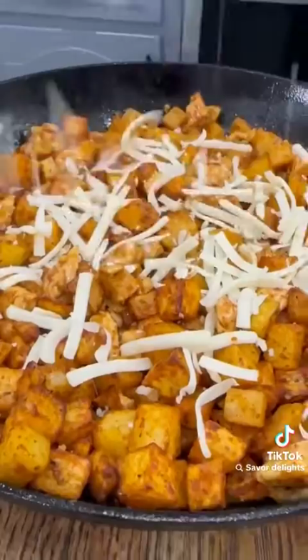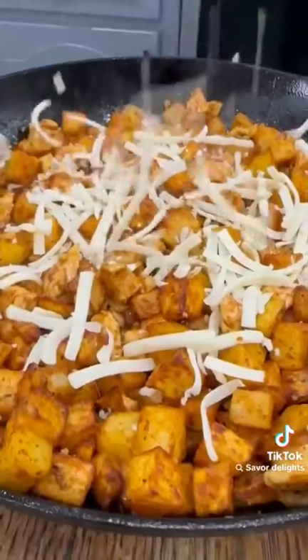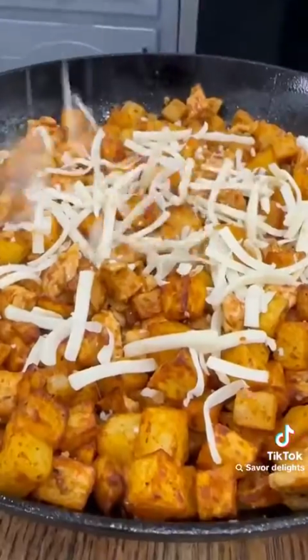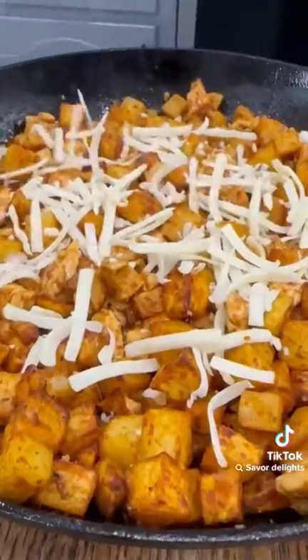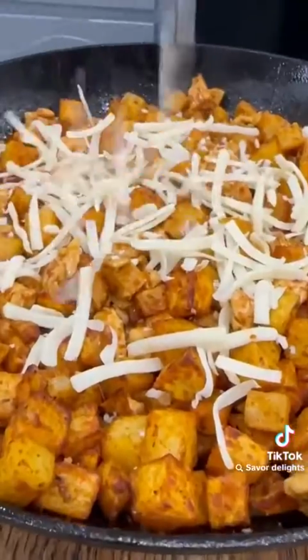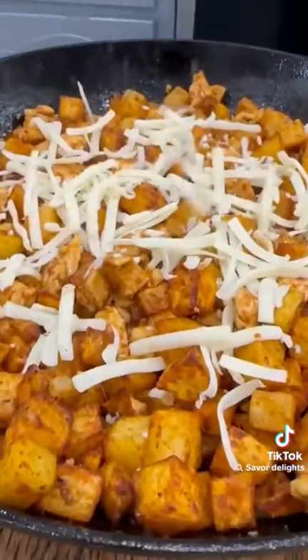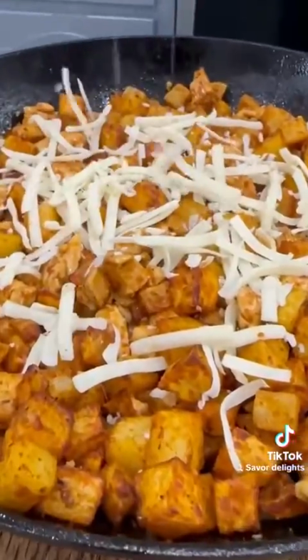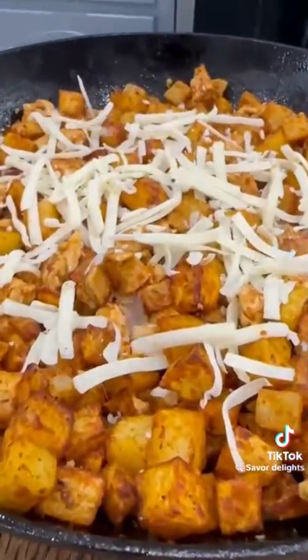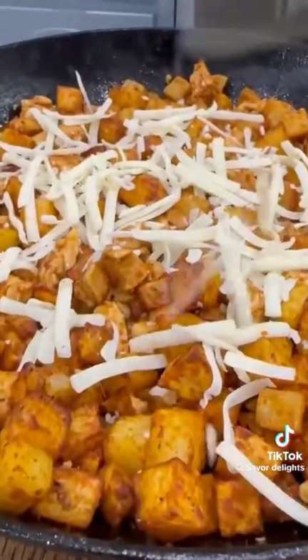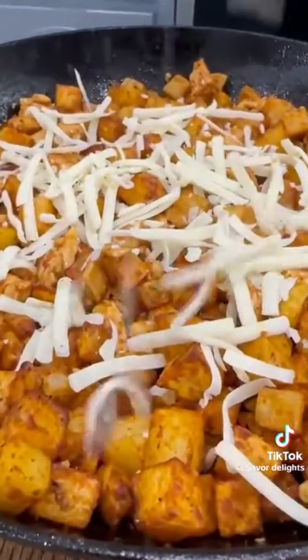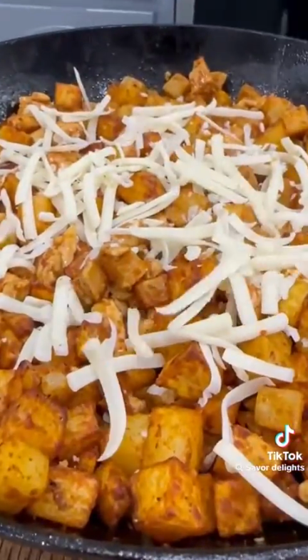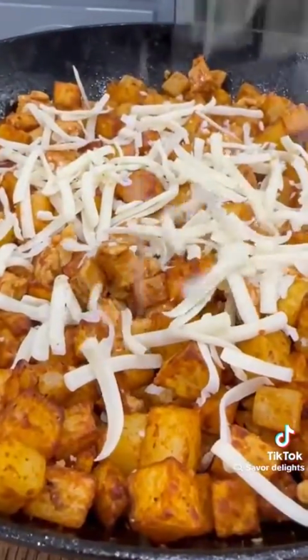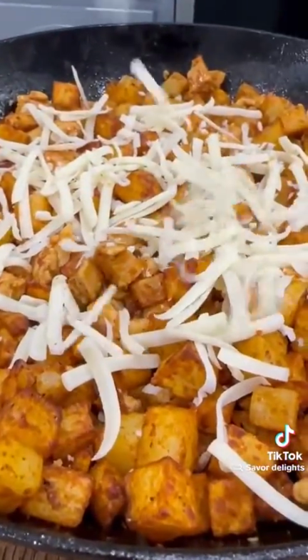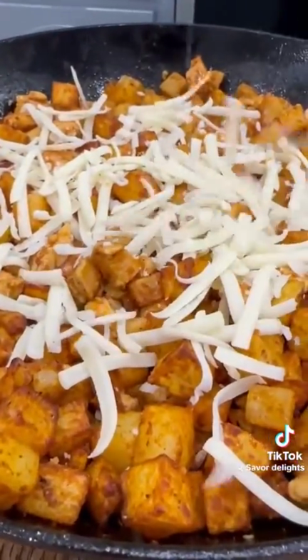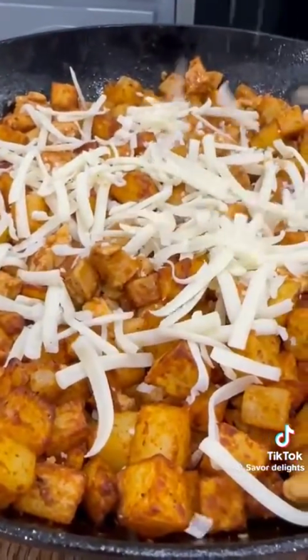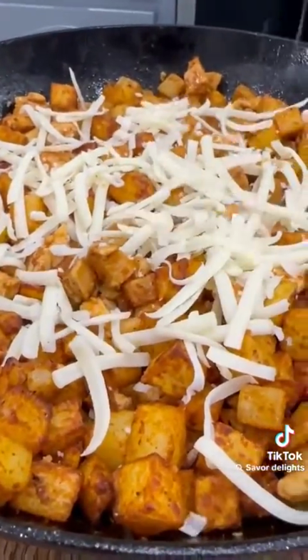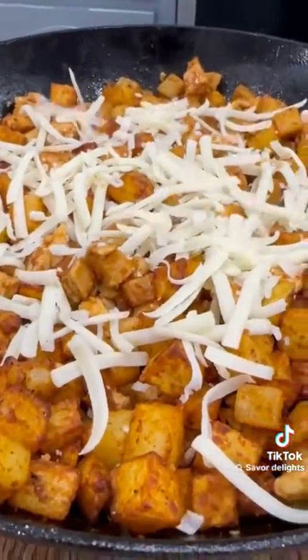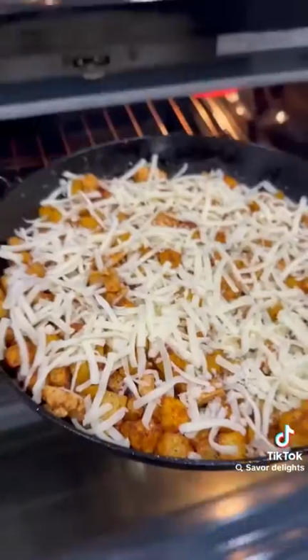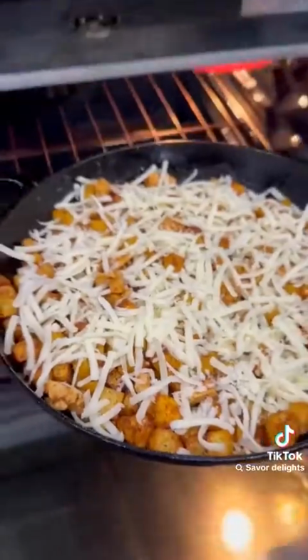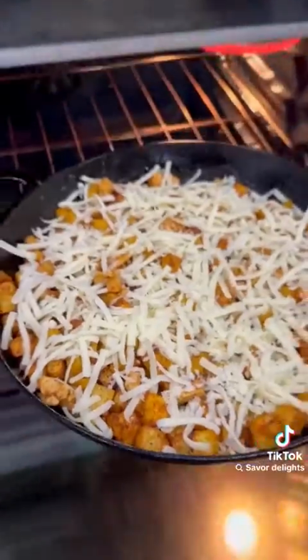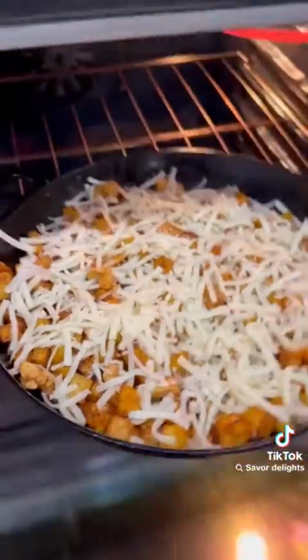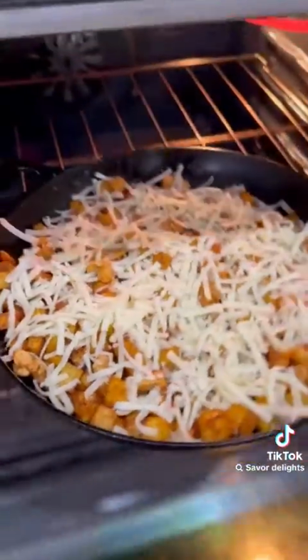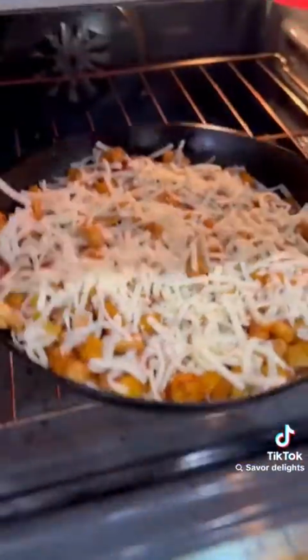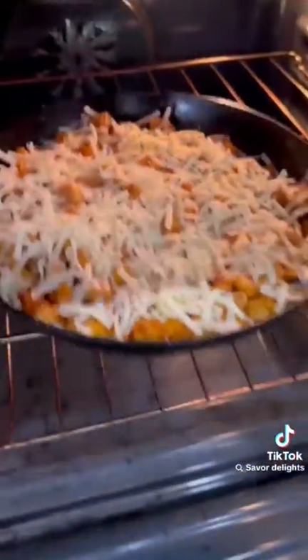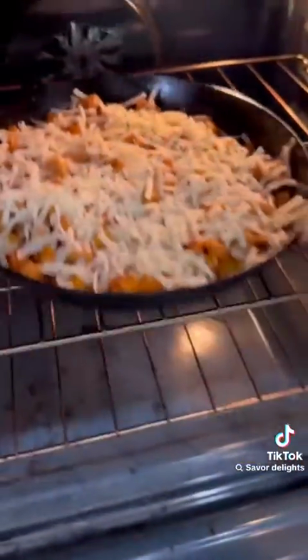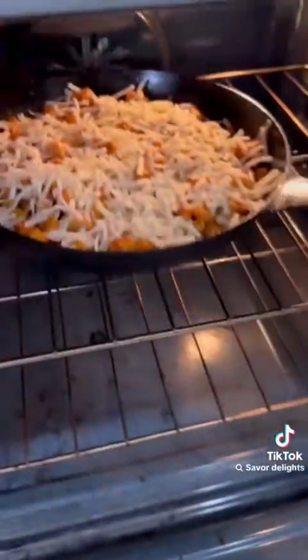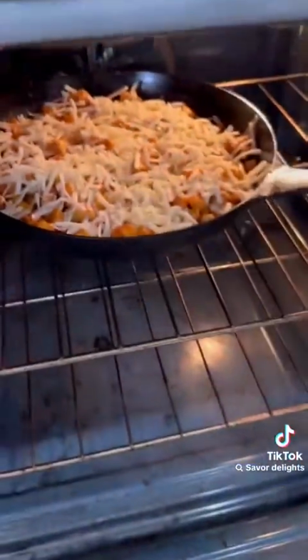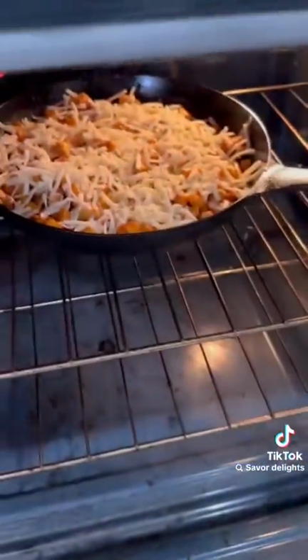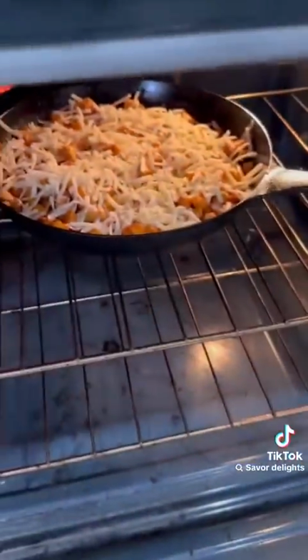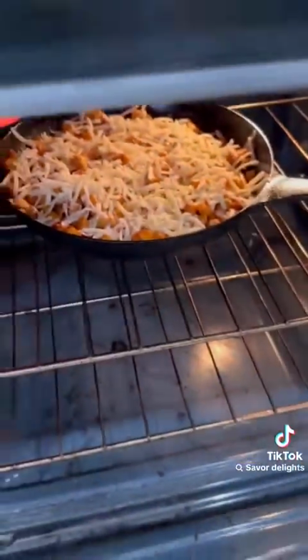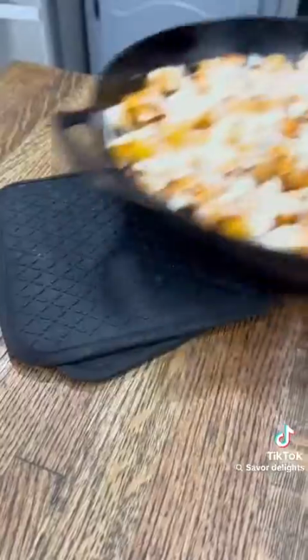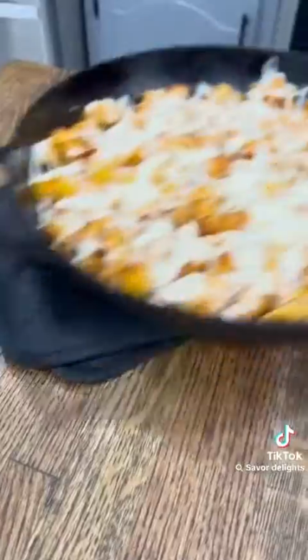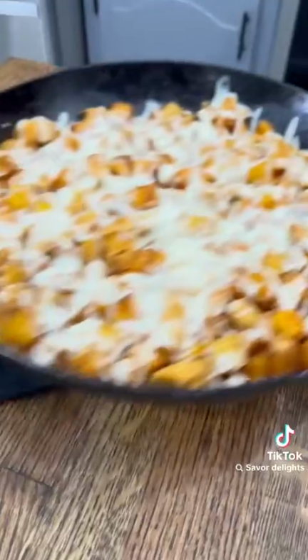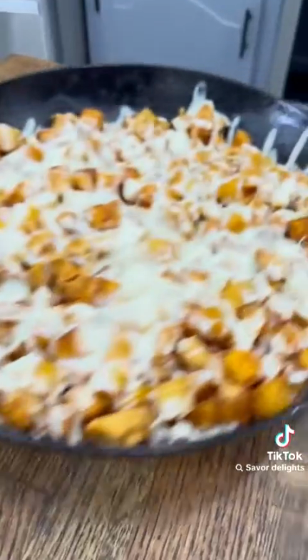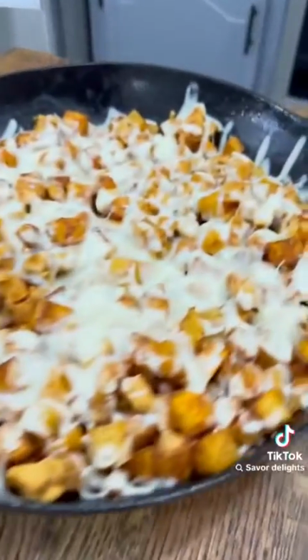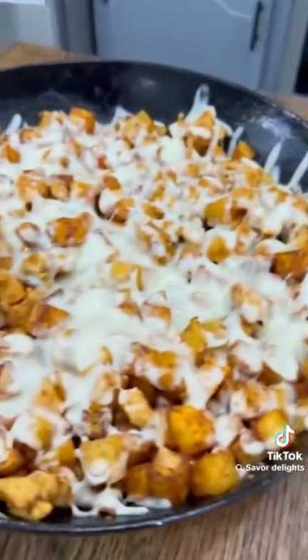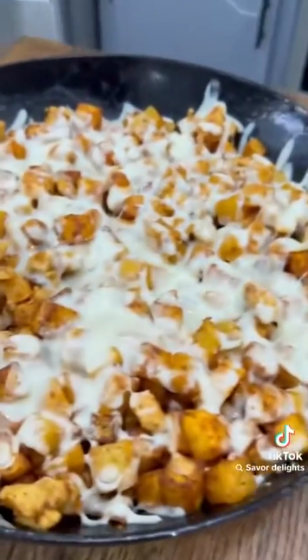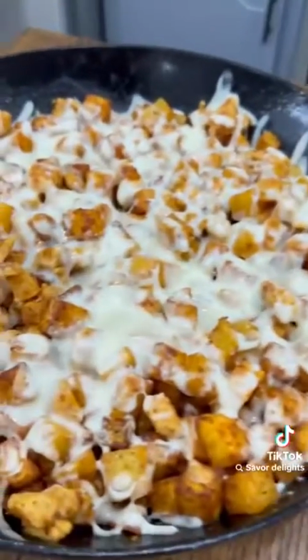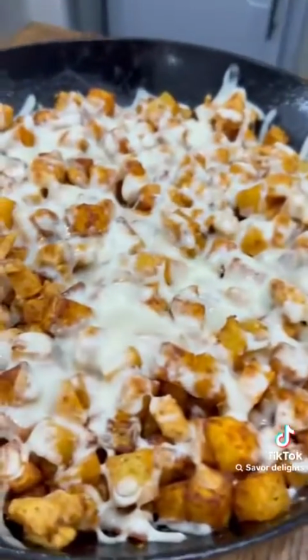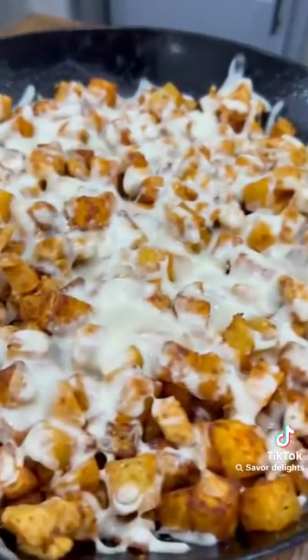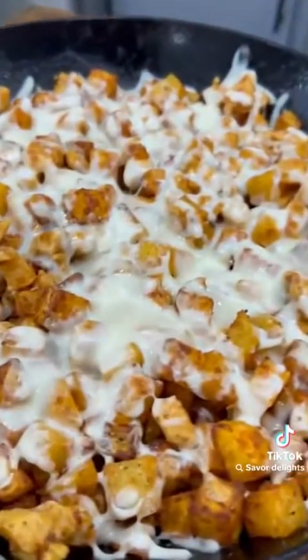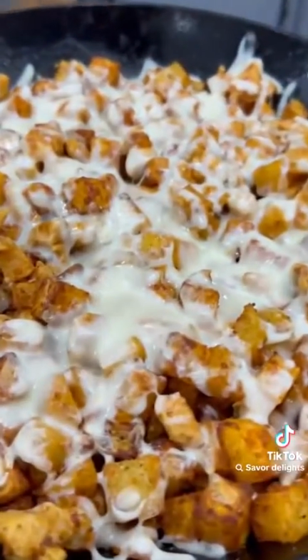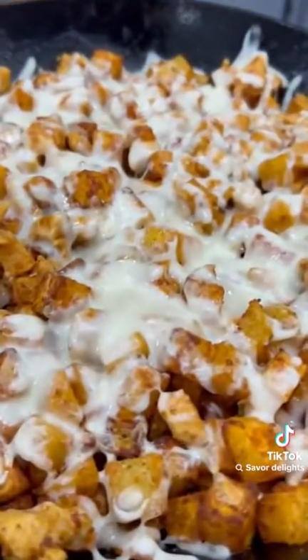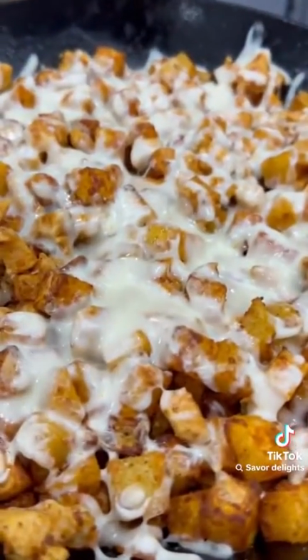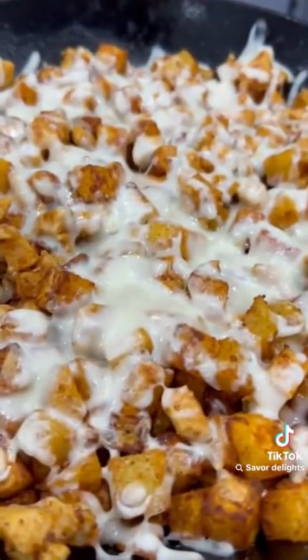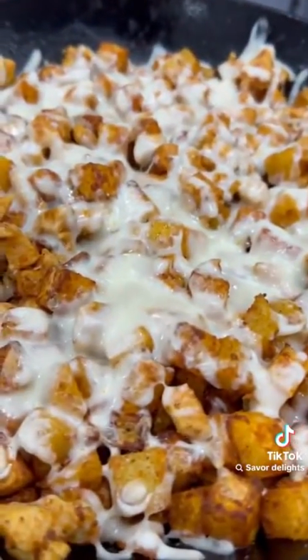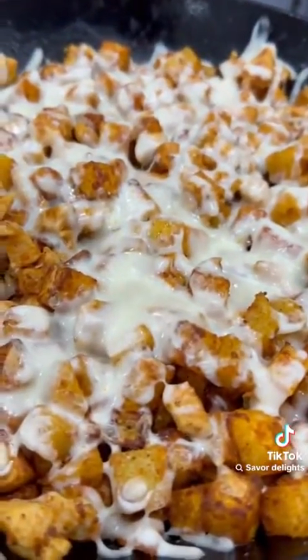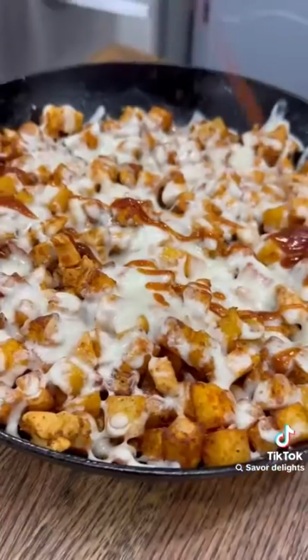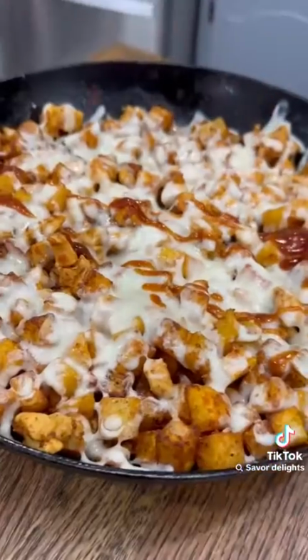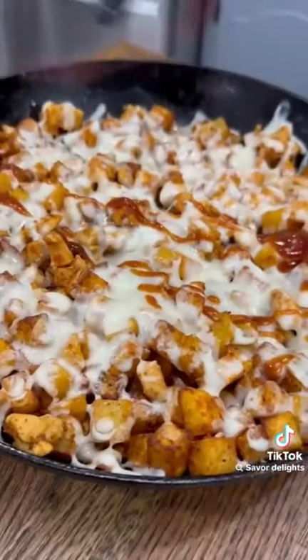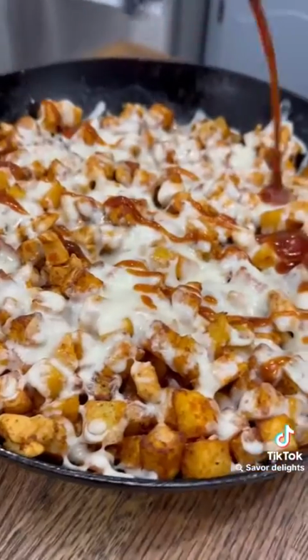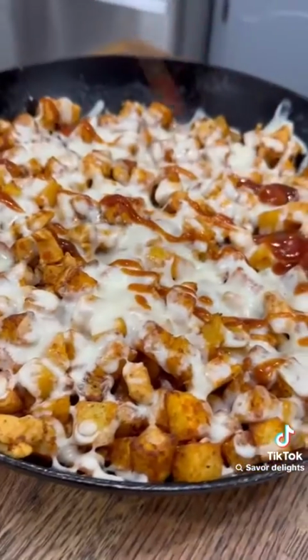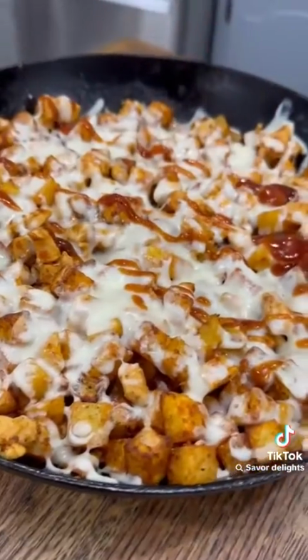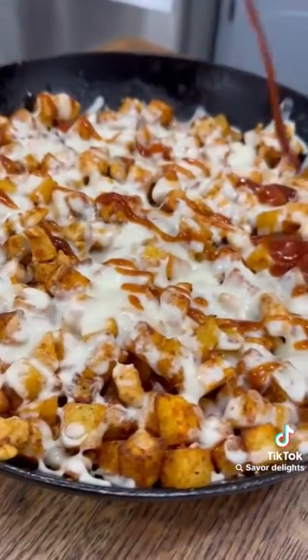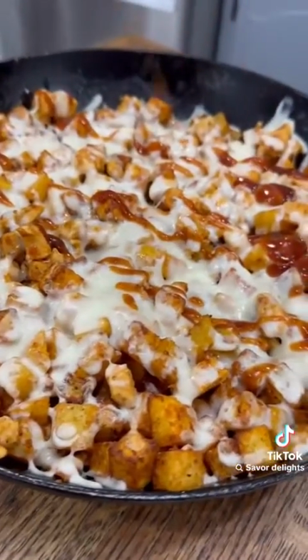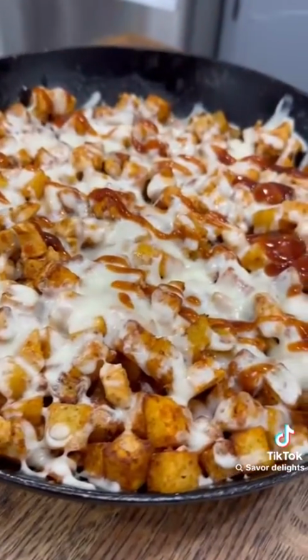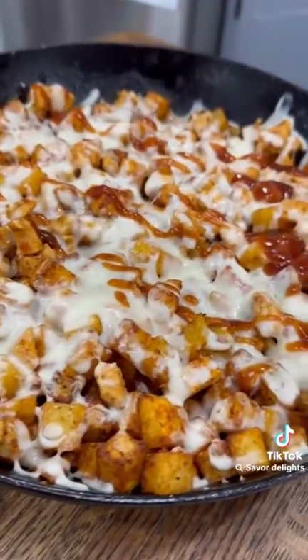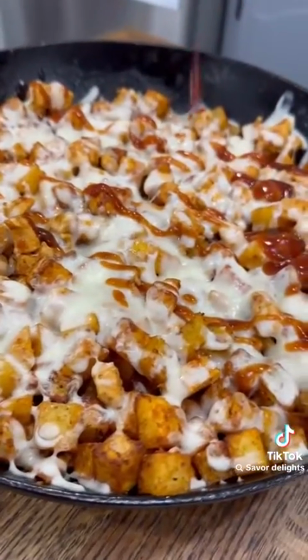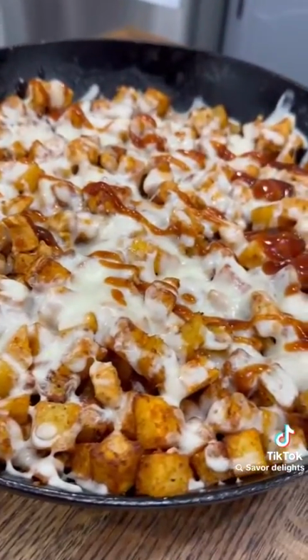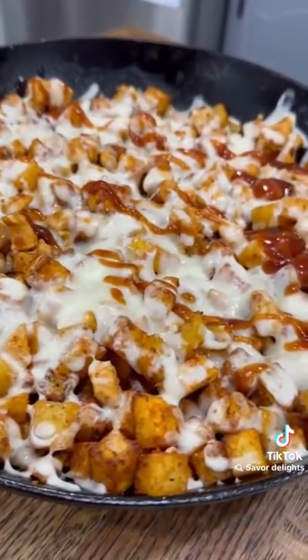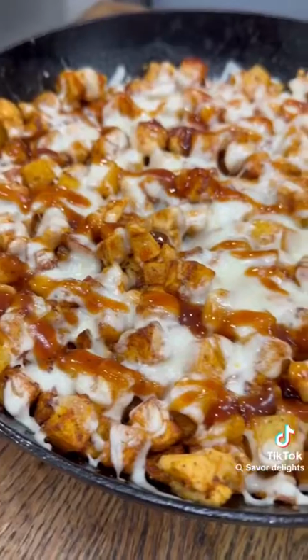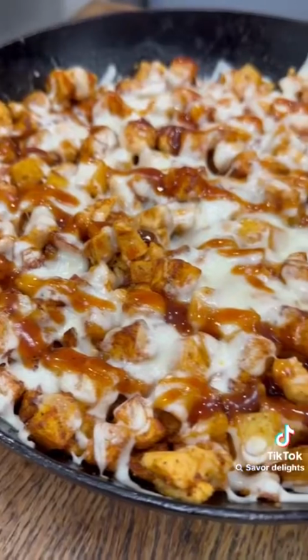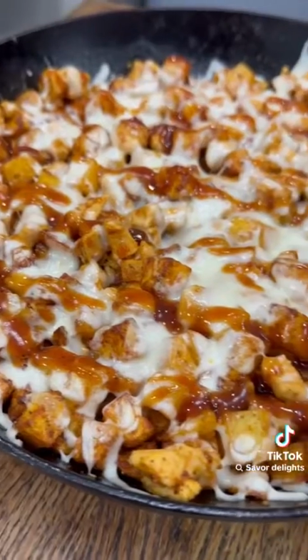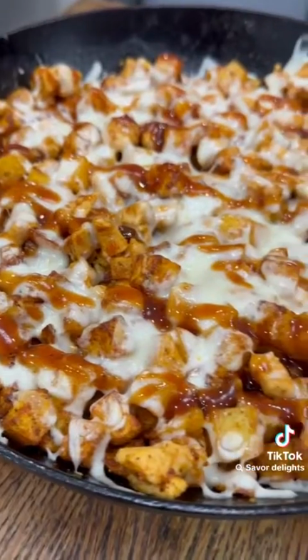If you like easy dinners like this one, I've got several of these meat and potato skillets in my cookbook, along with a bunch of crock-pot meals, one-pan meals, and a whole bunch of my other favorites.